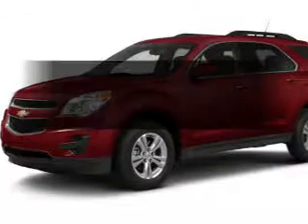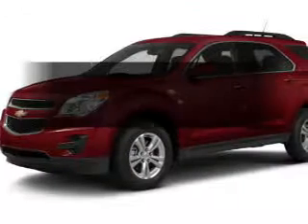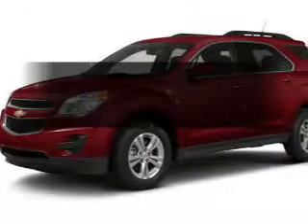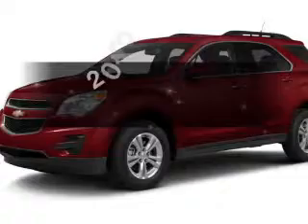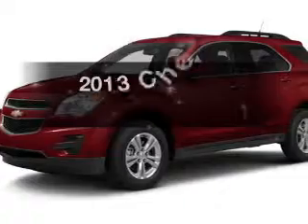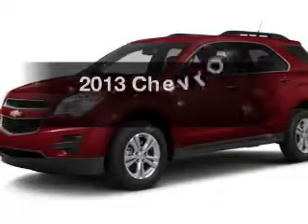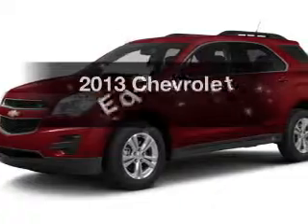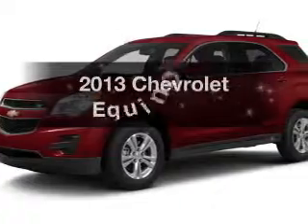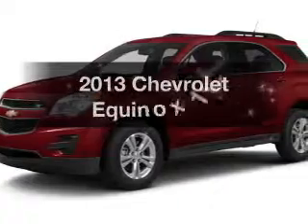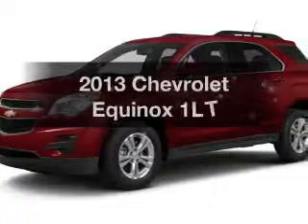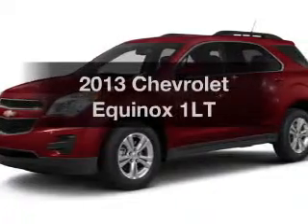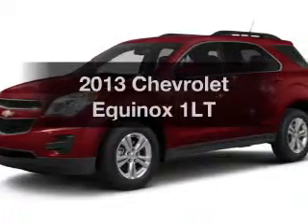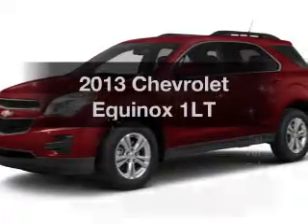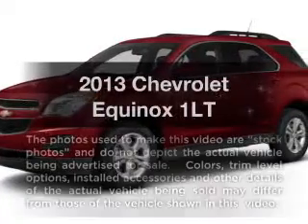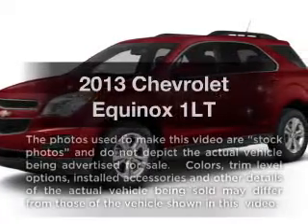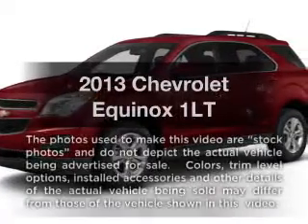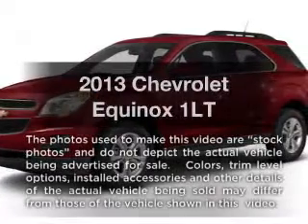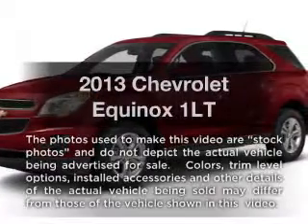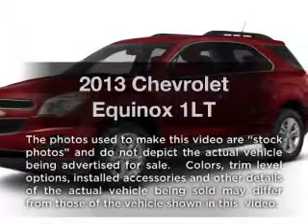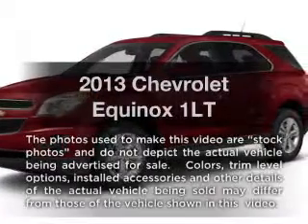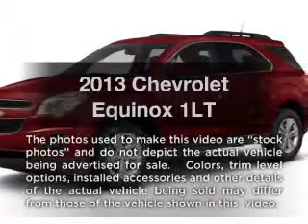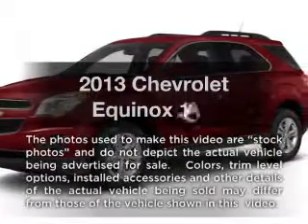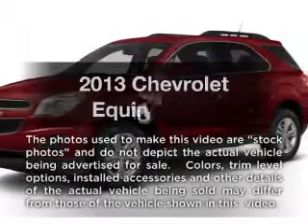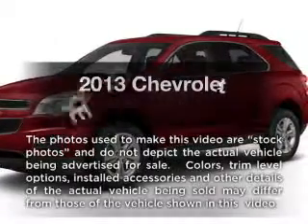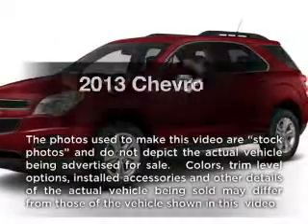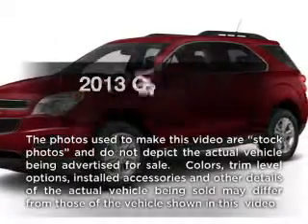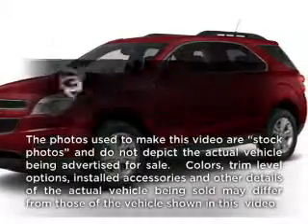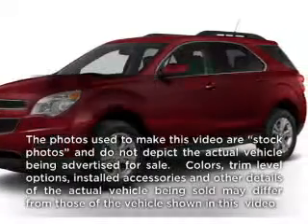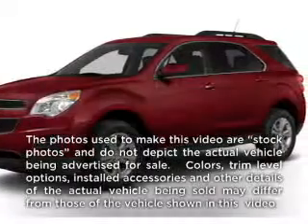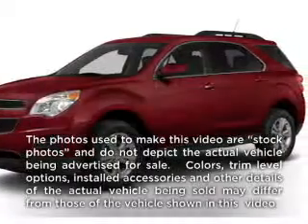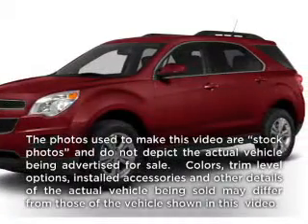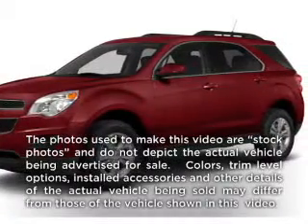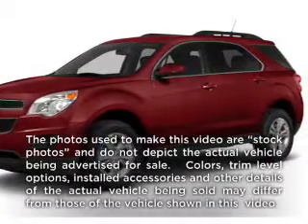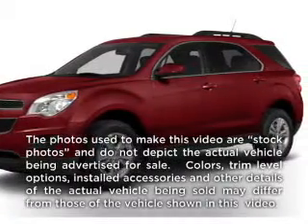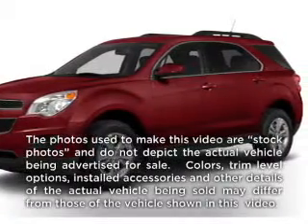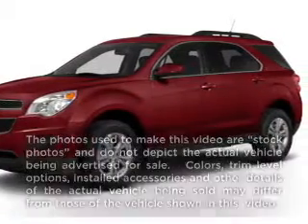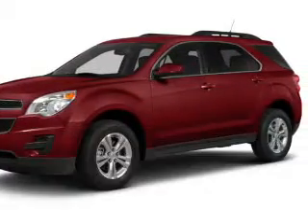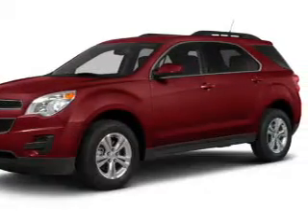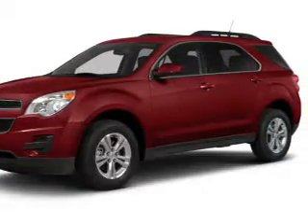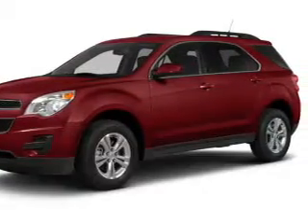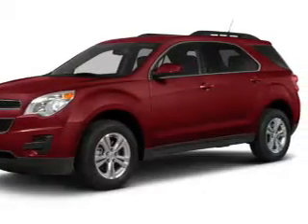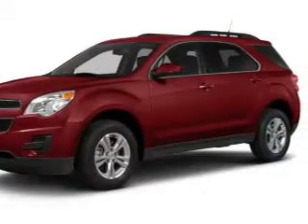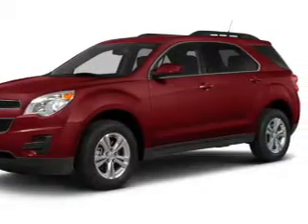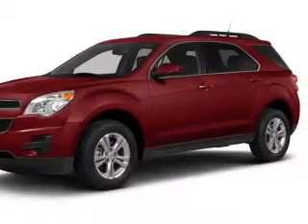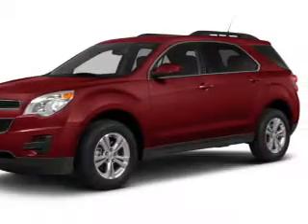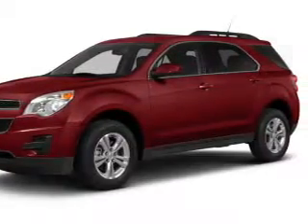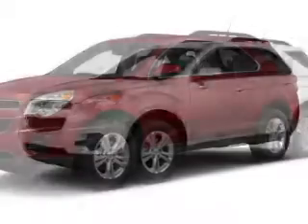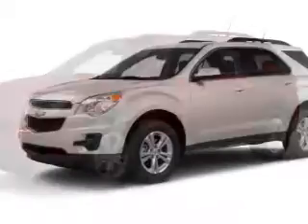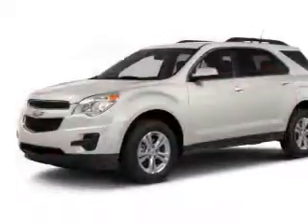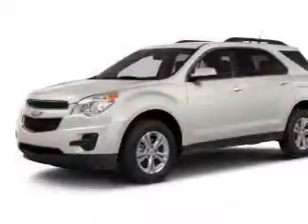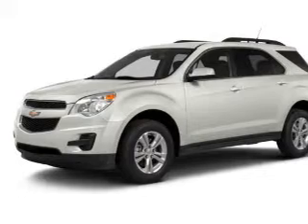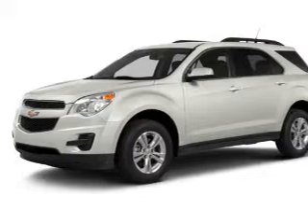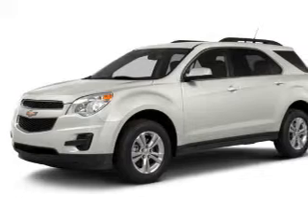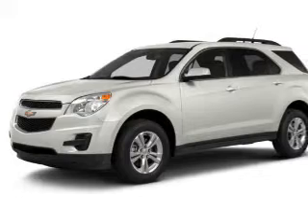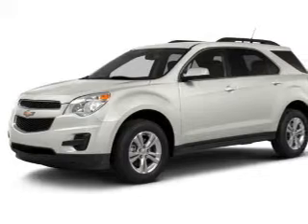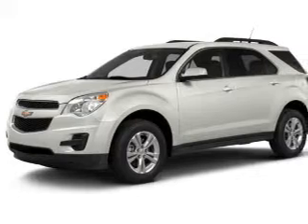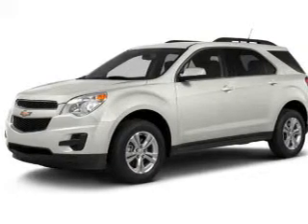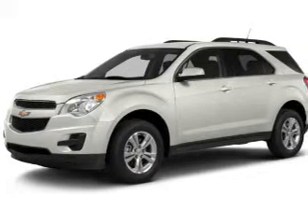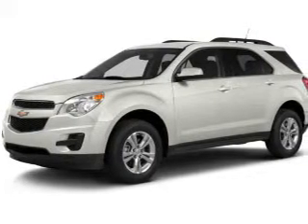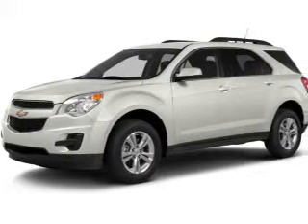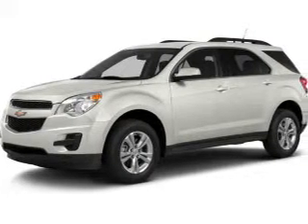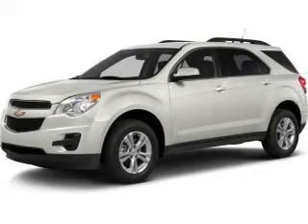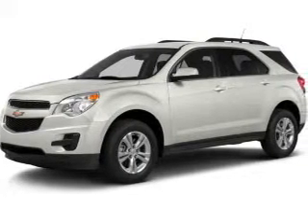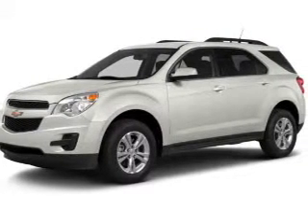Get noticed in this 2013 Chevrolet Equinox. Travel the roads in style and comfort in this great vehicle.